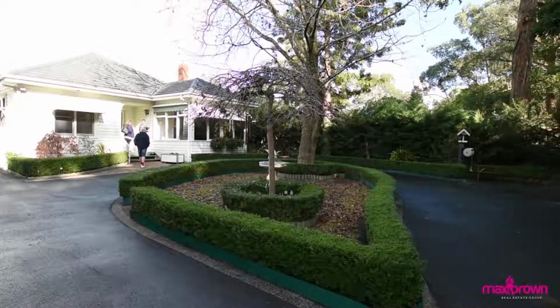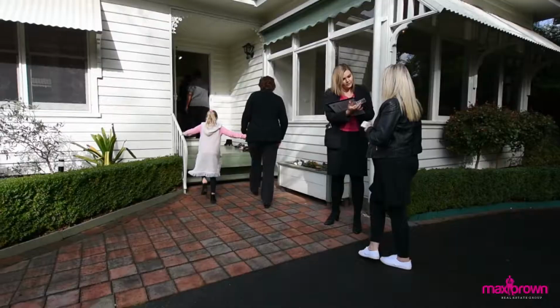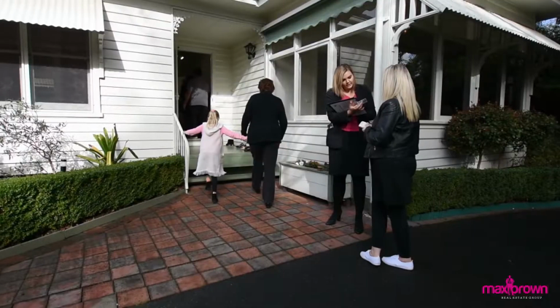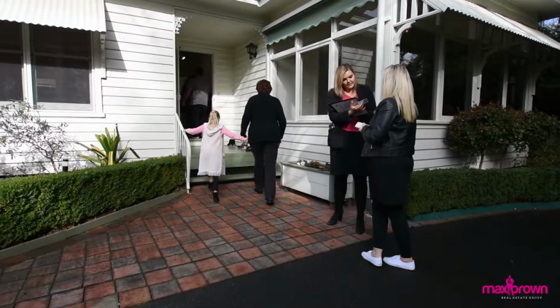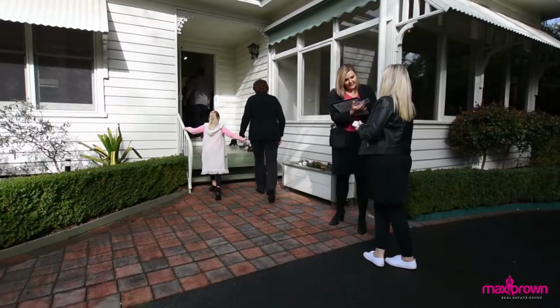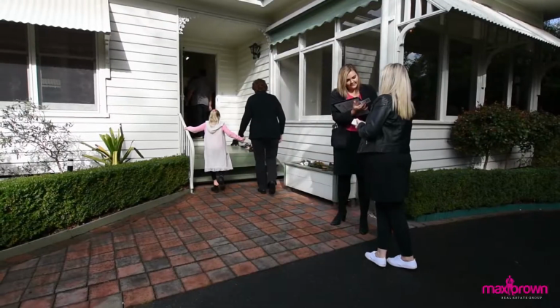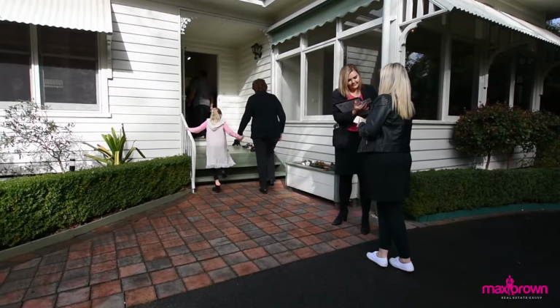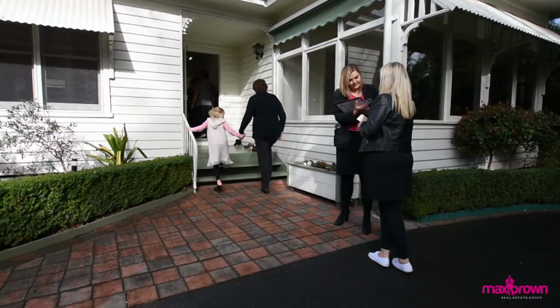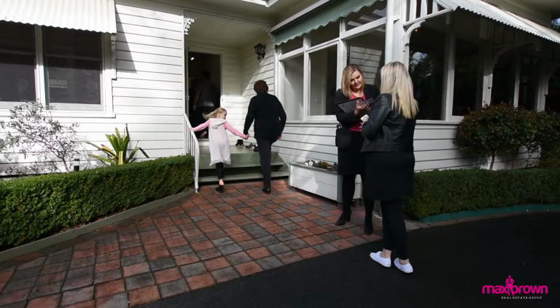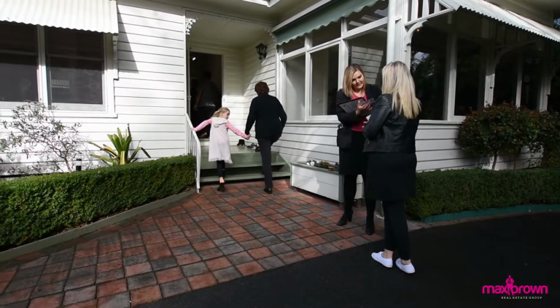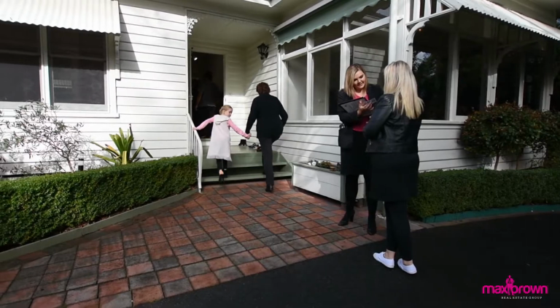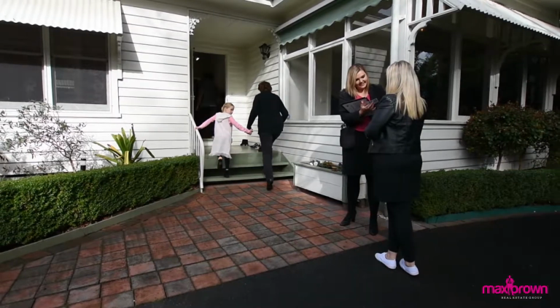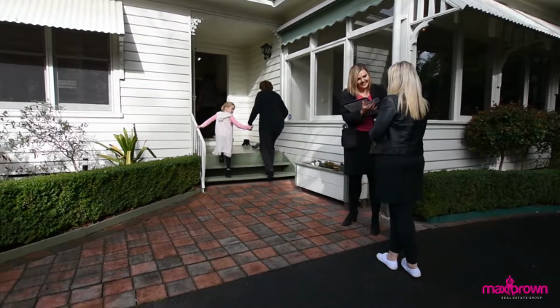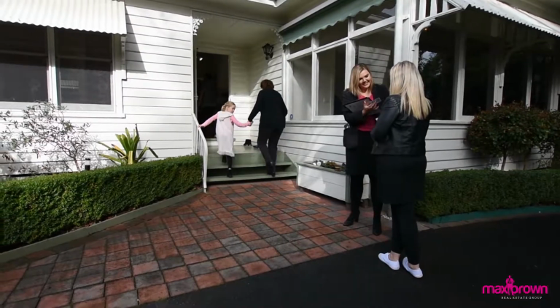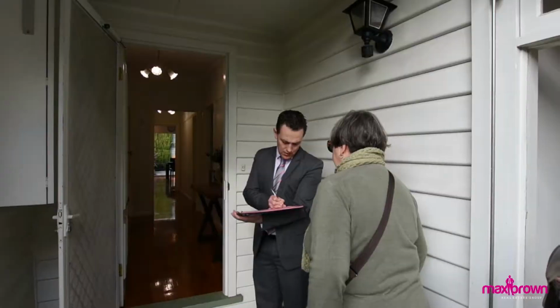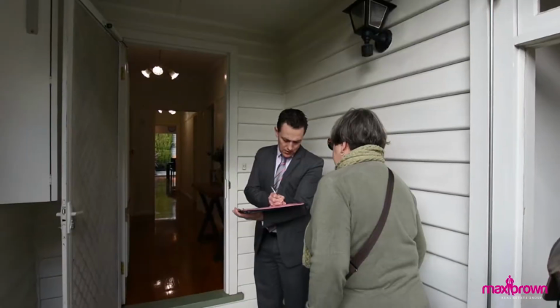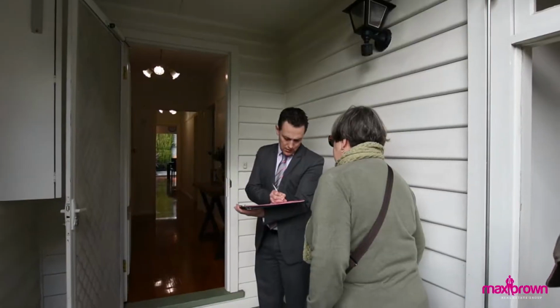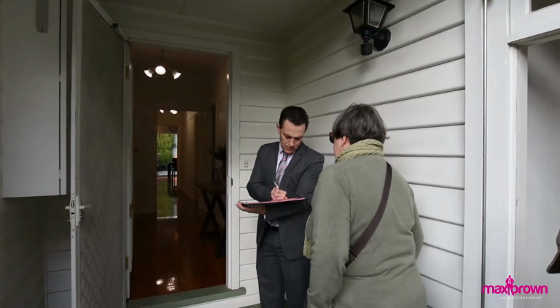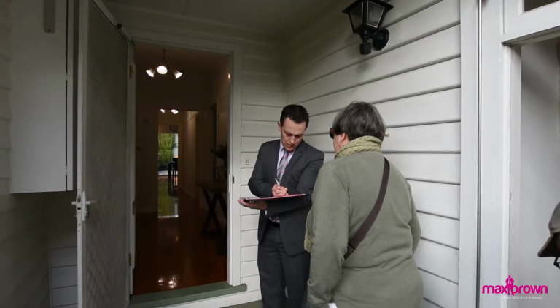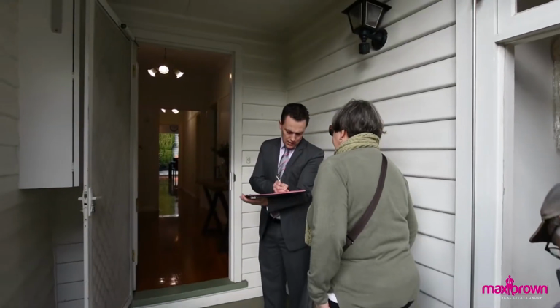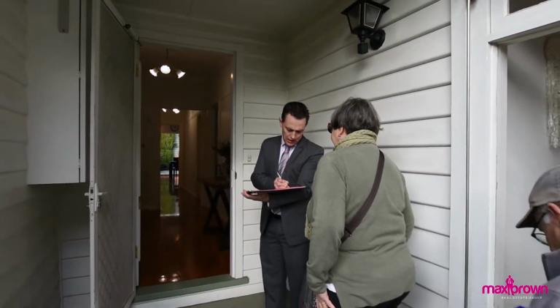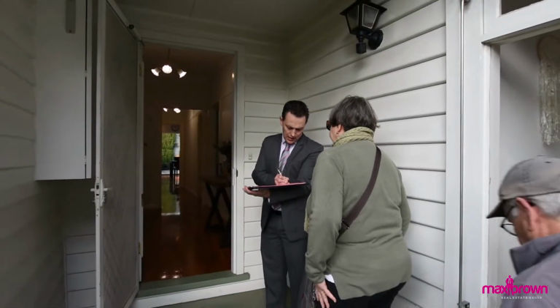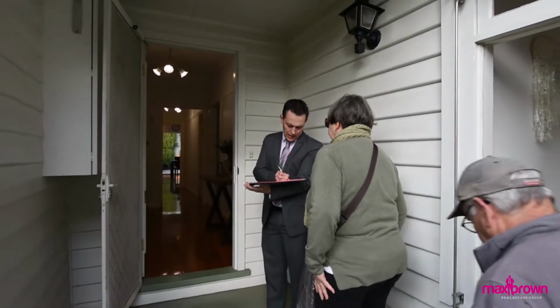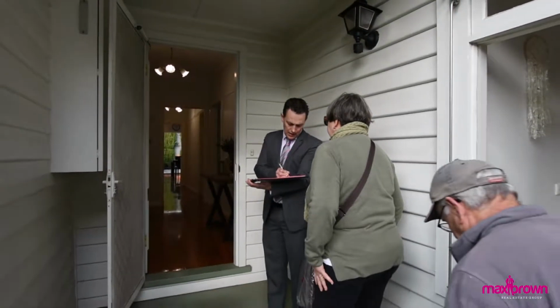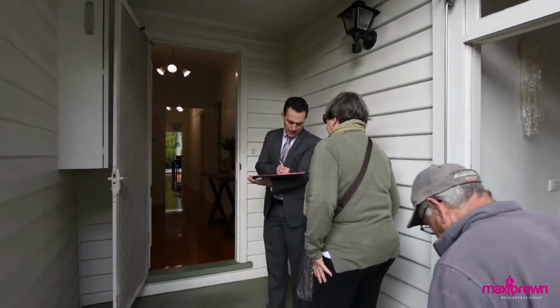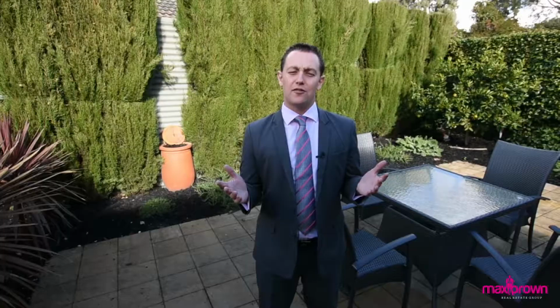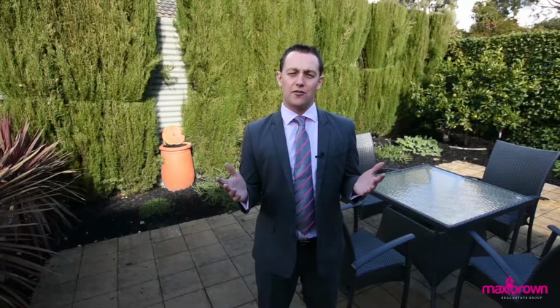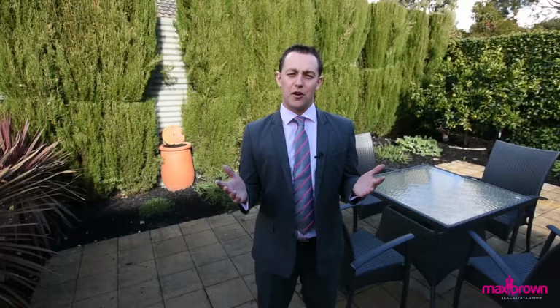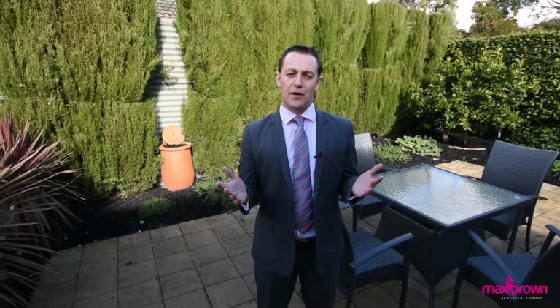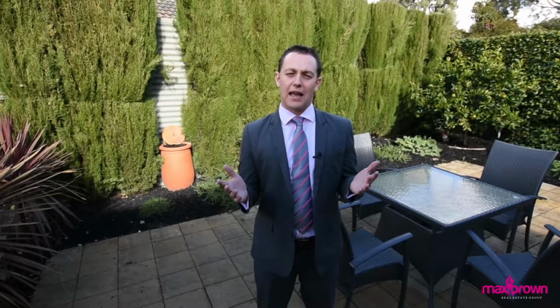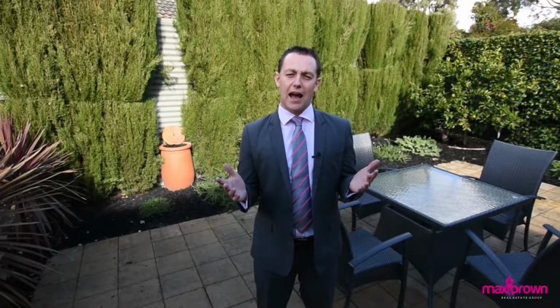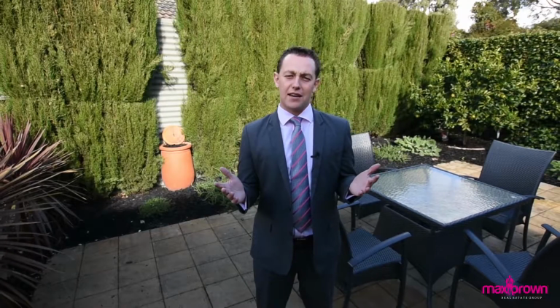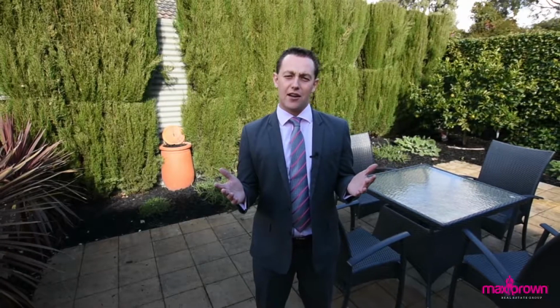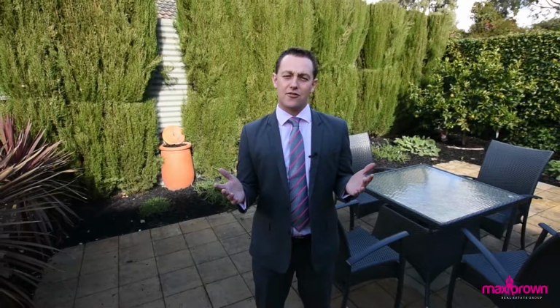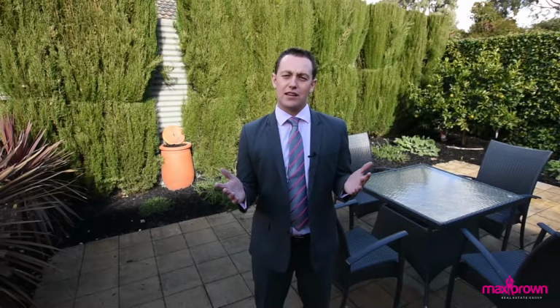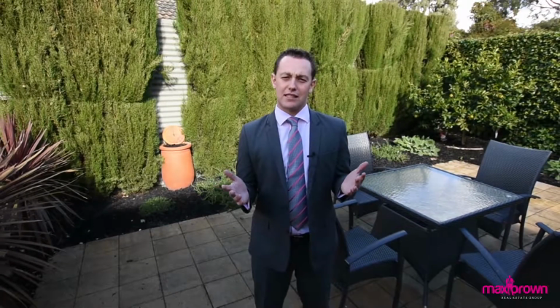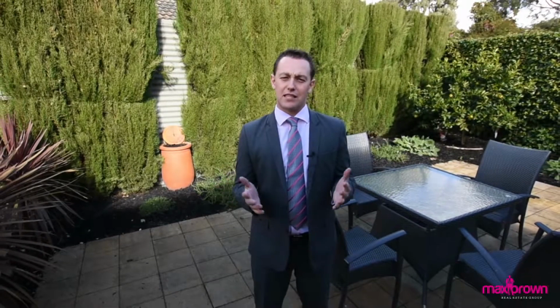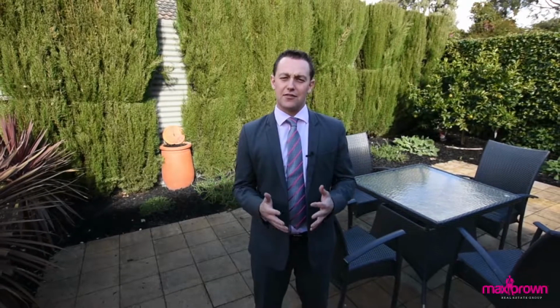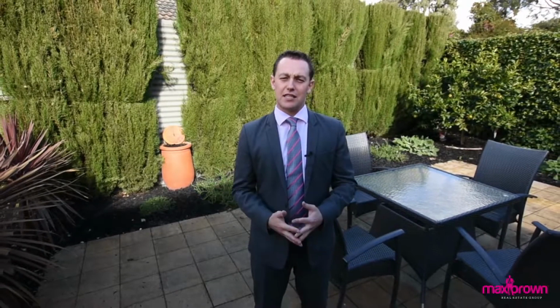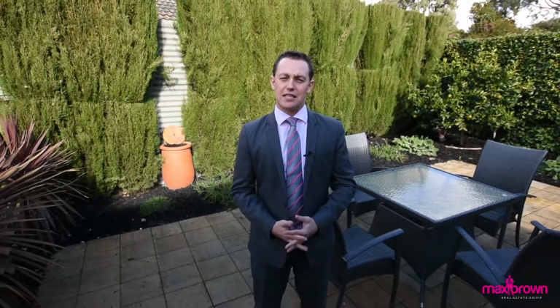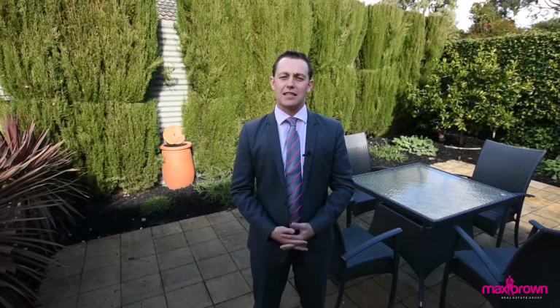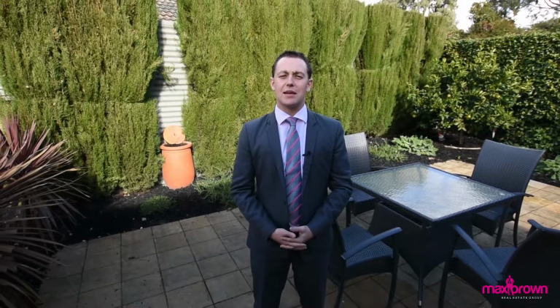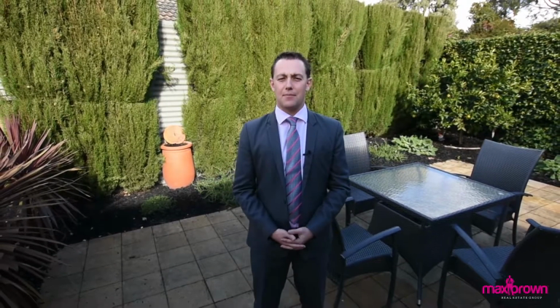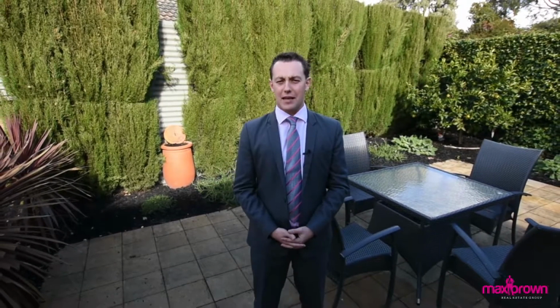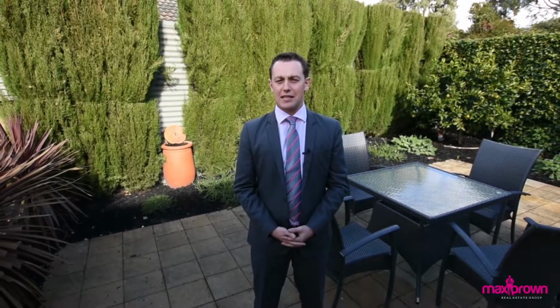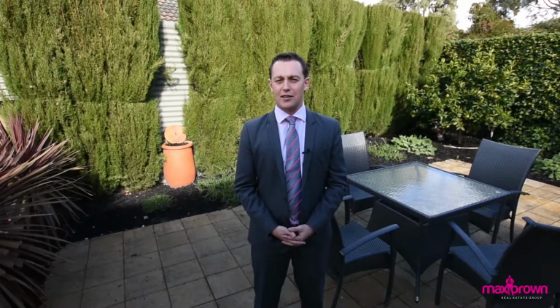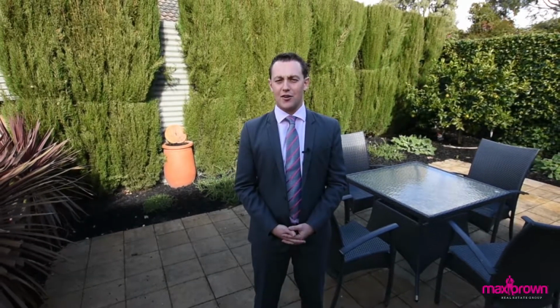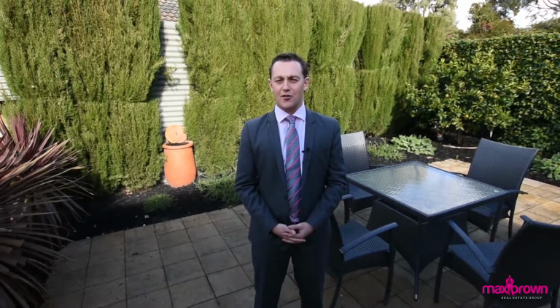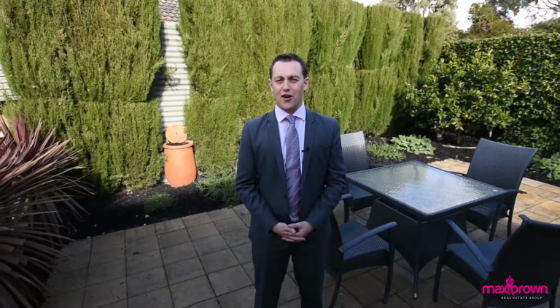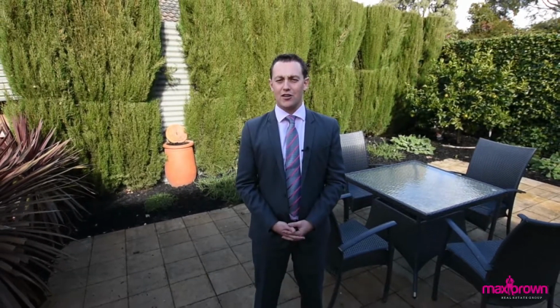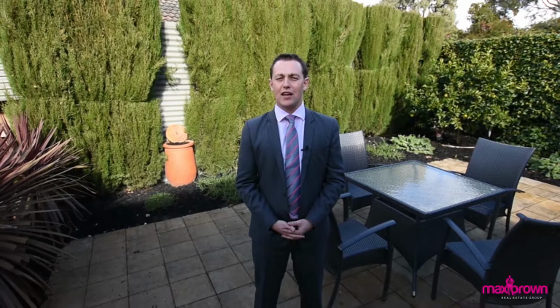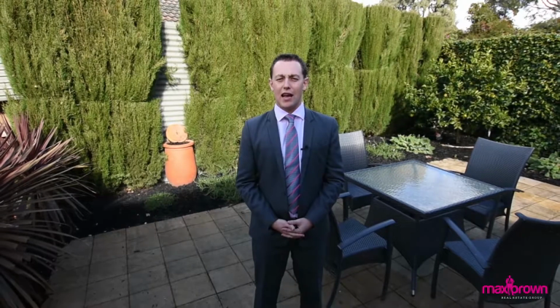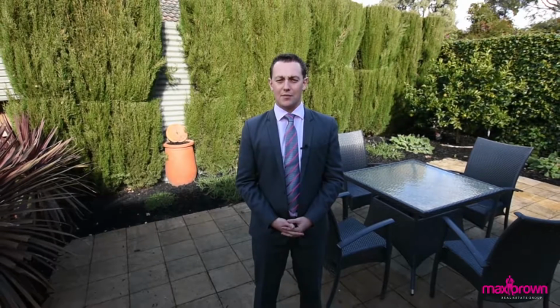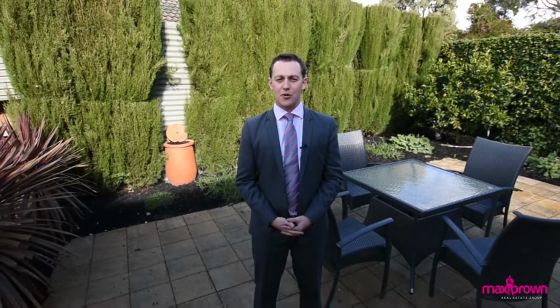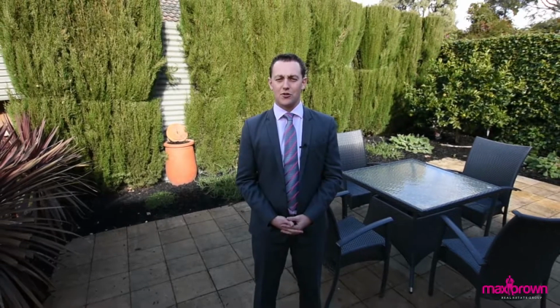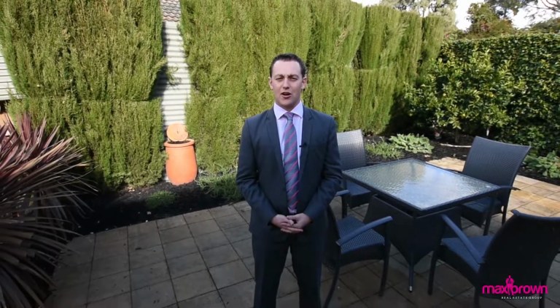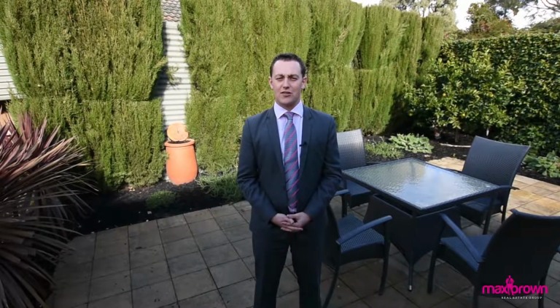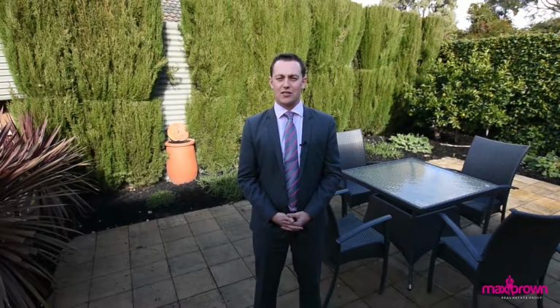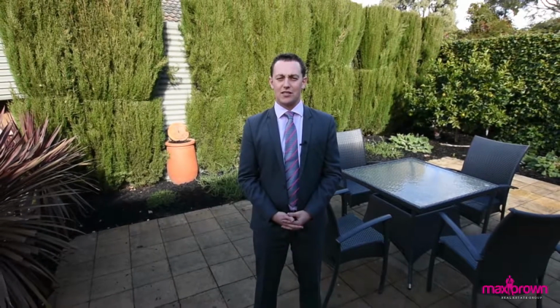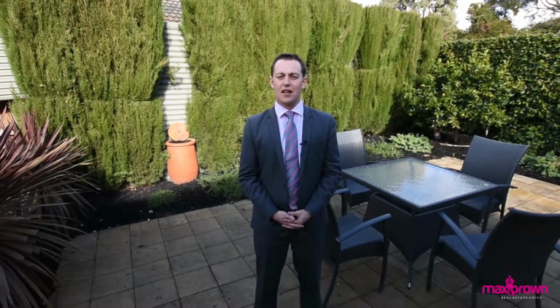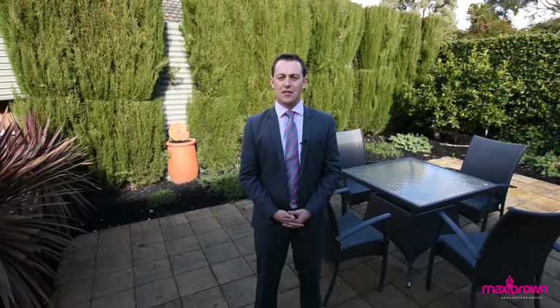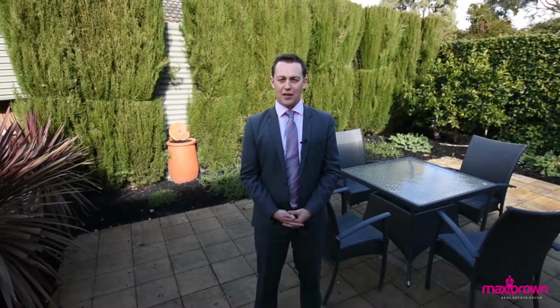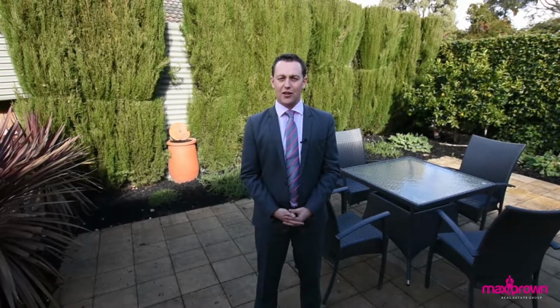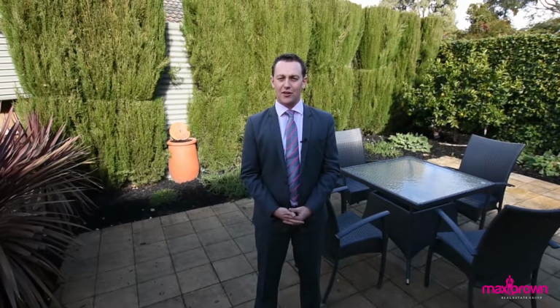On behalf of the Max Brand Real Estate Group, I would like to thank you for viewing 876 Mandaninong Road in Montrose. Thank you.